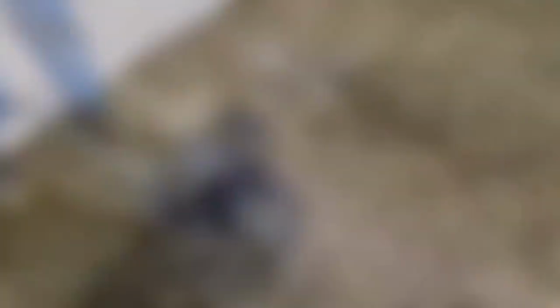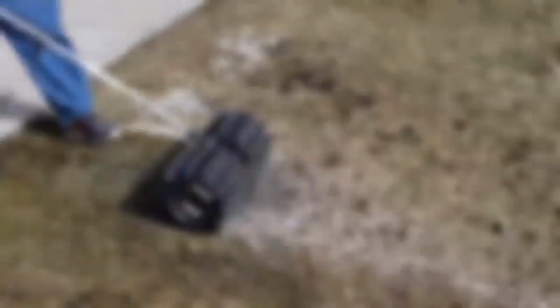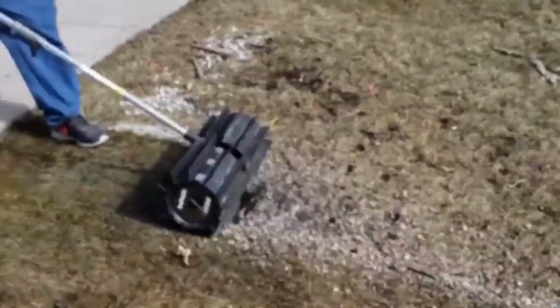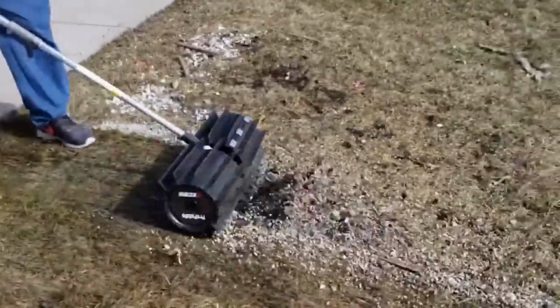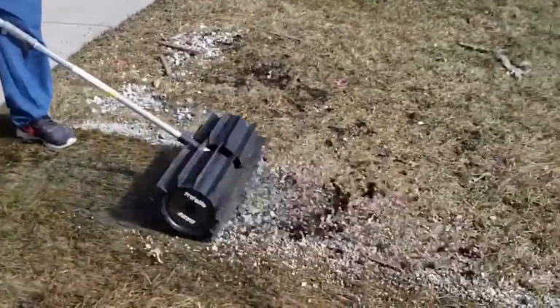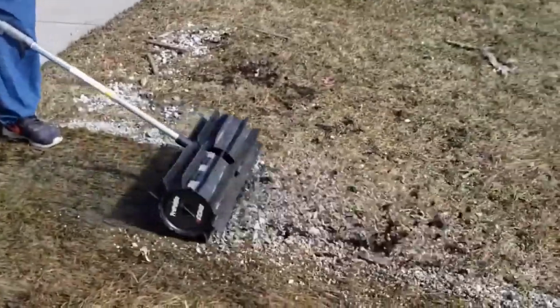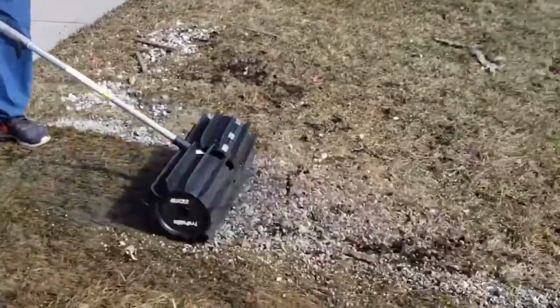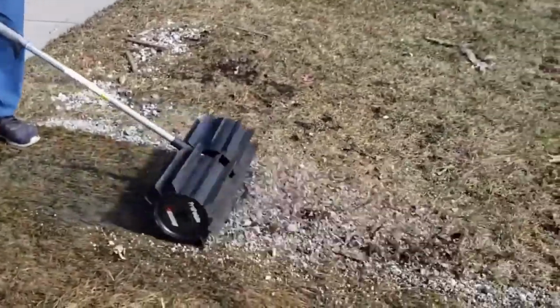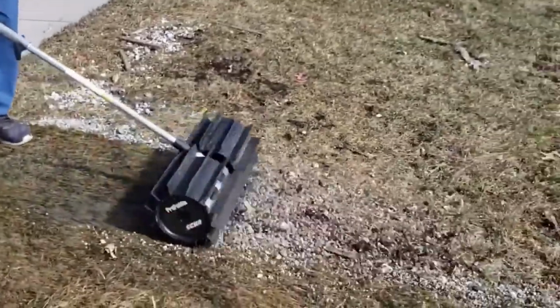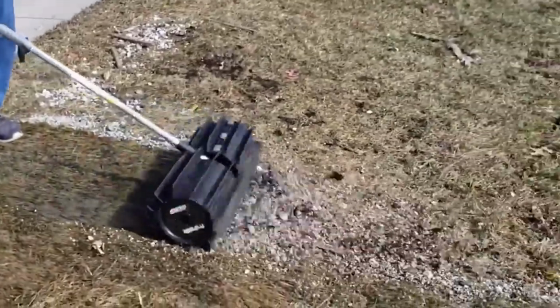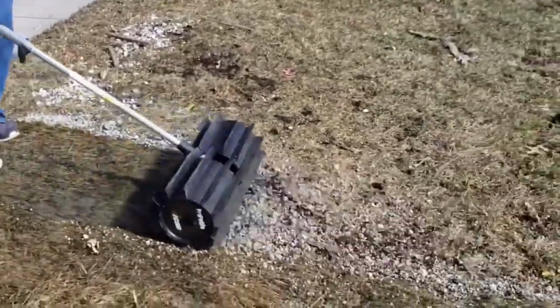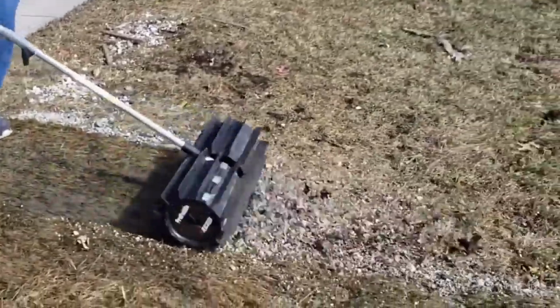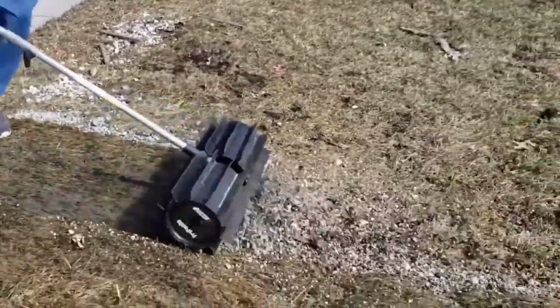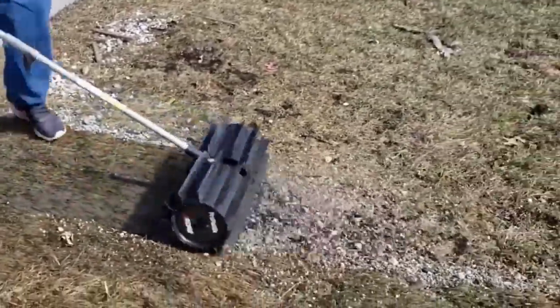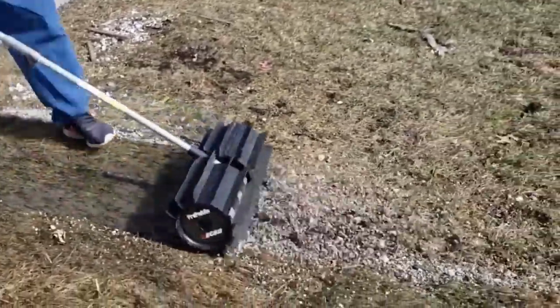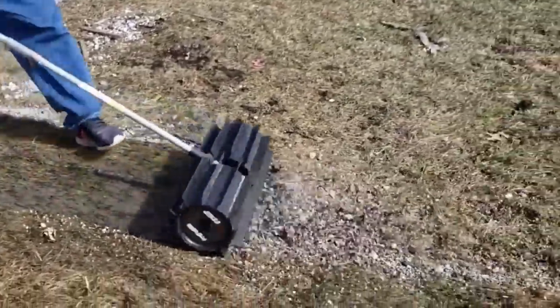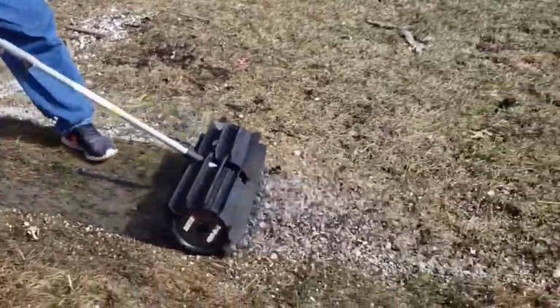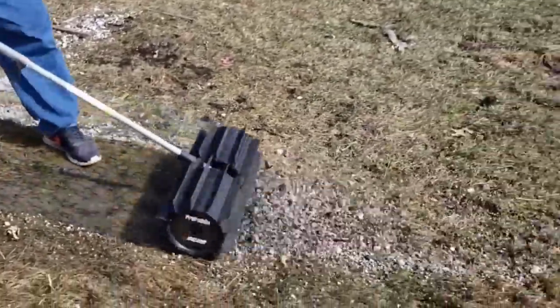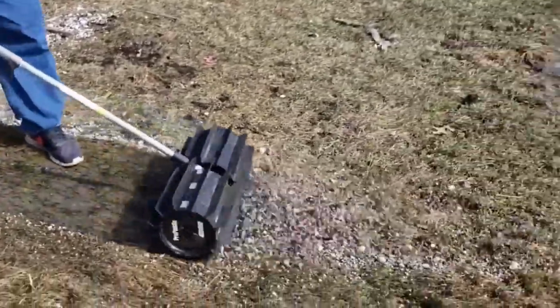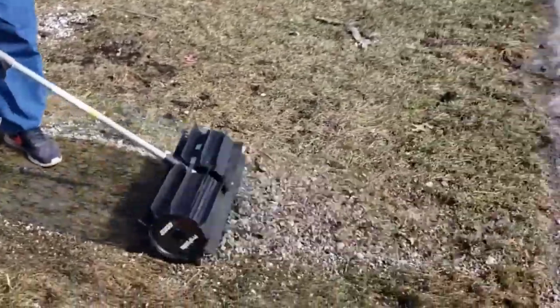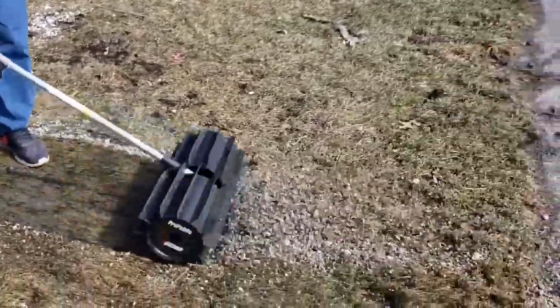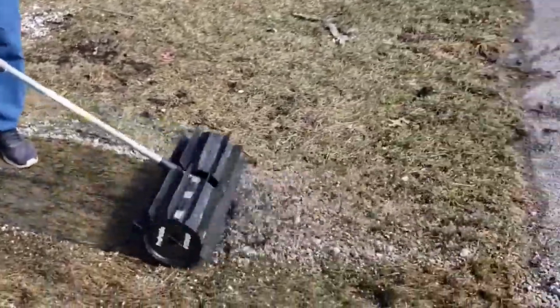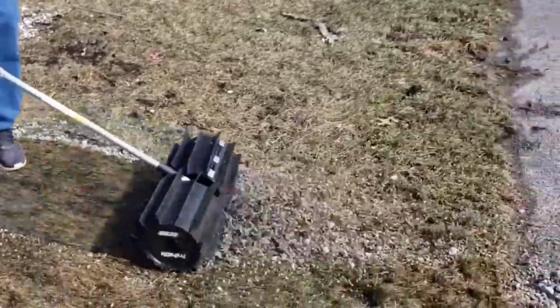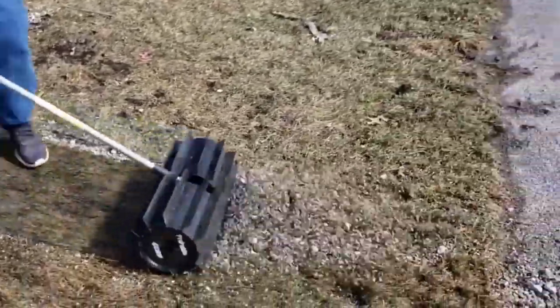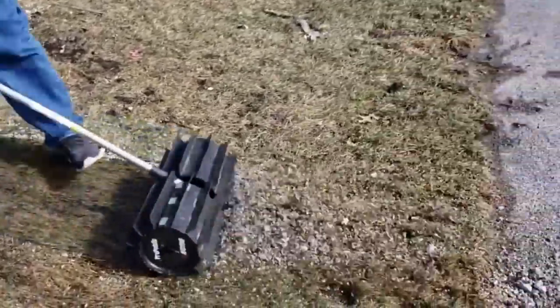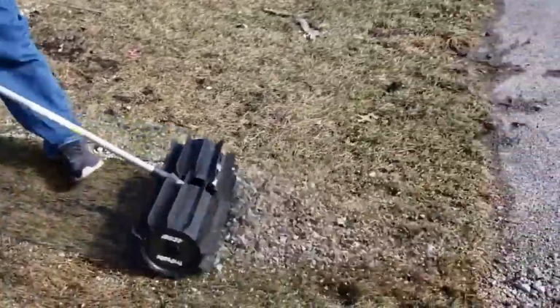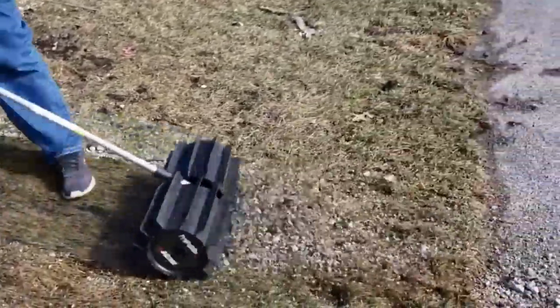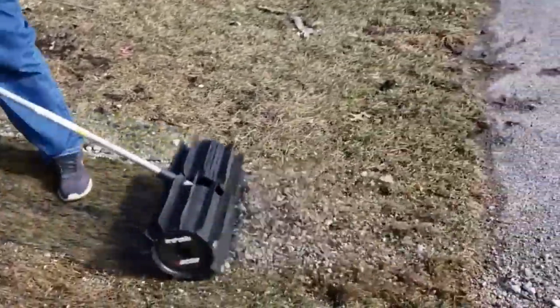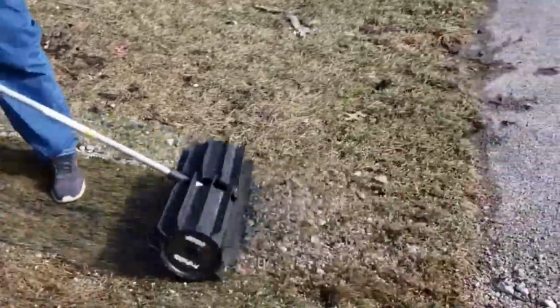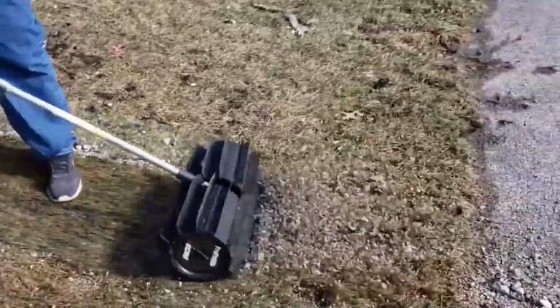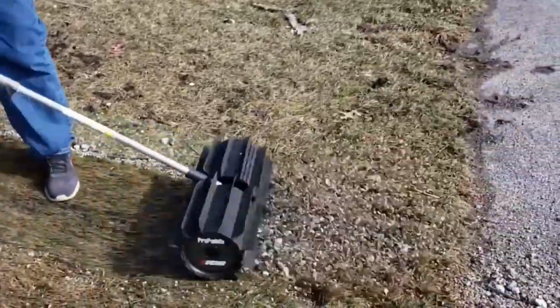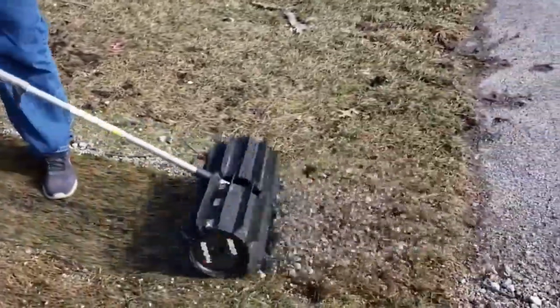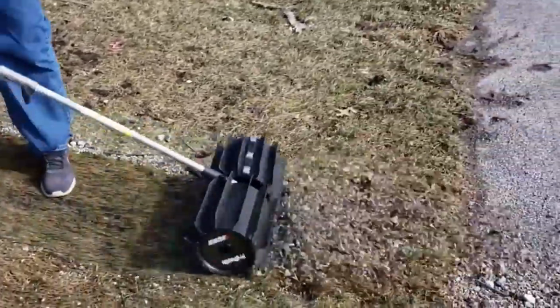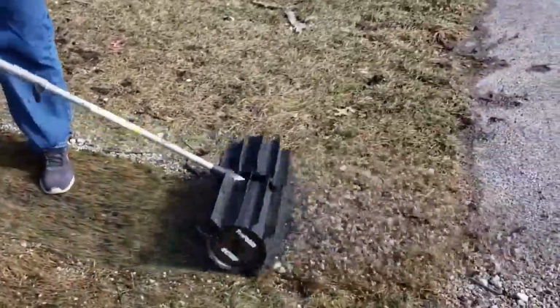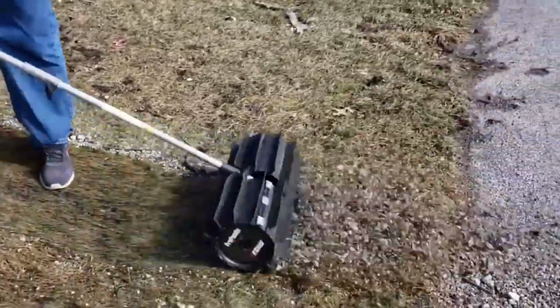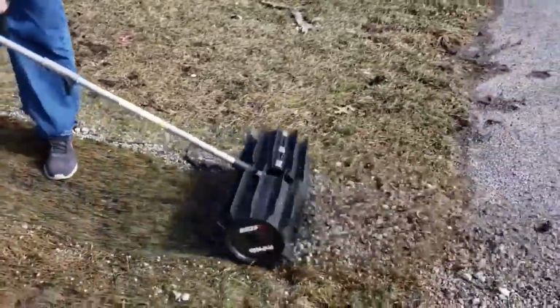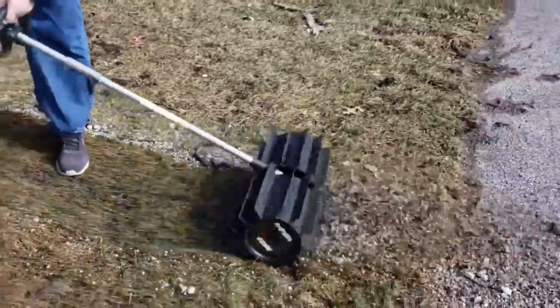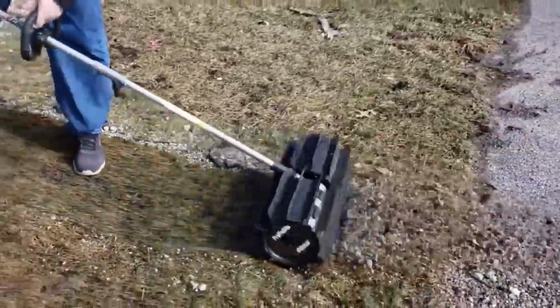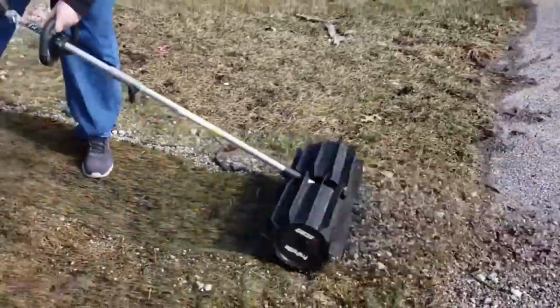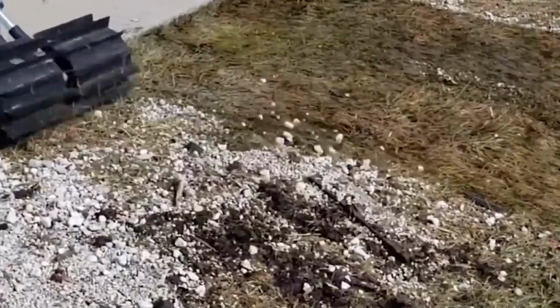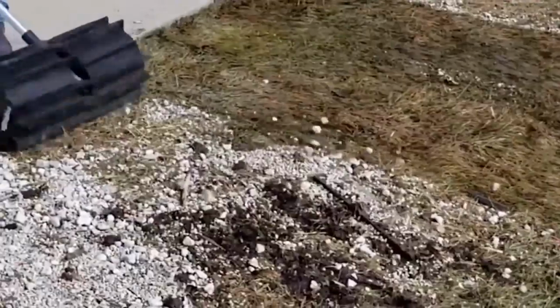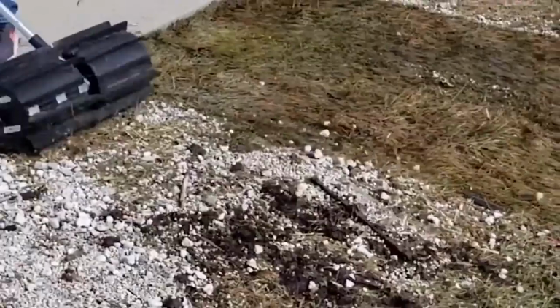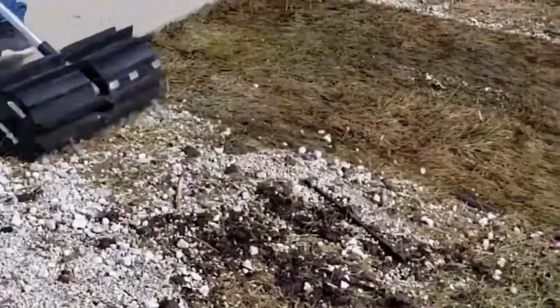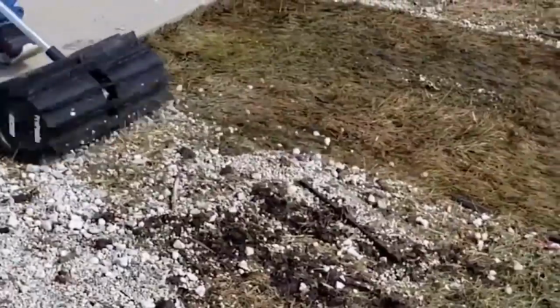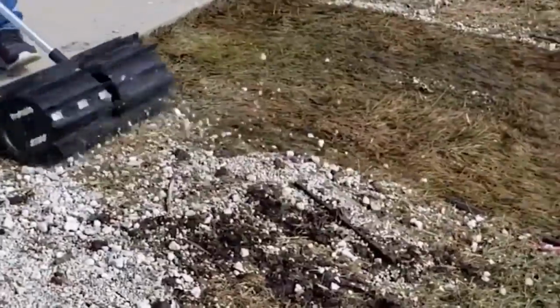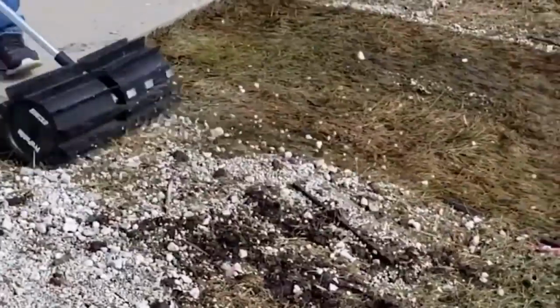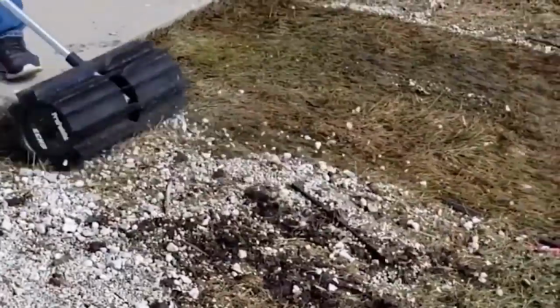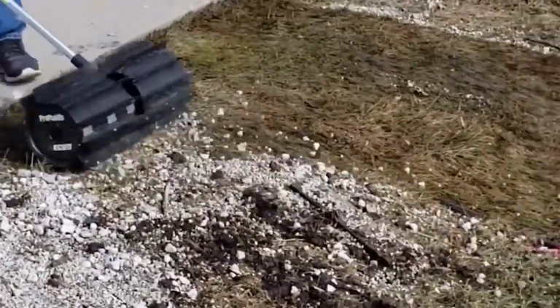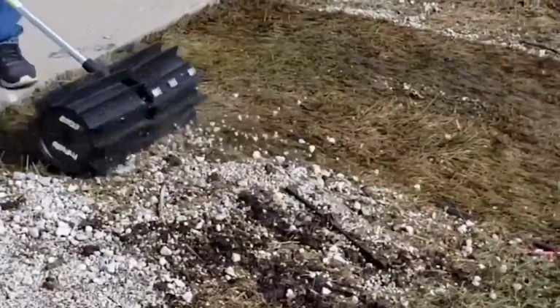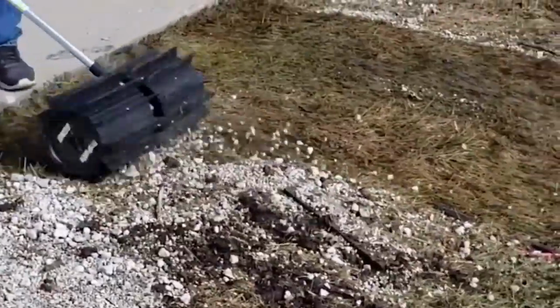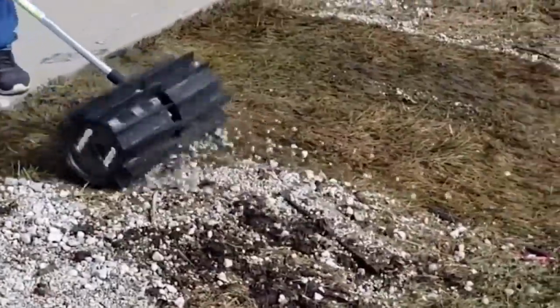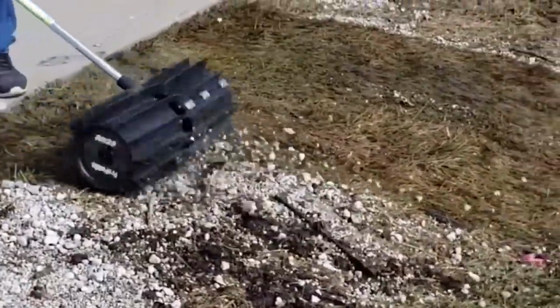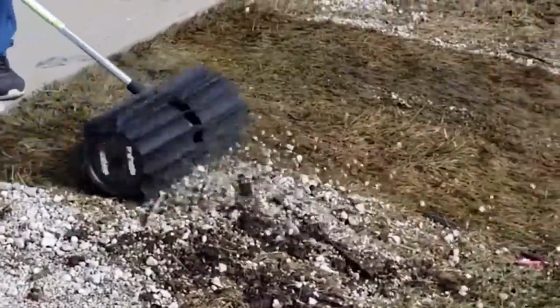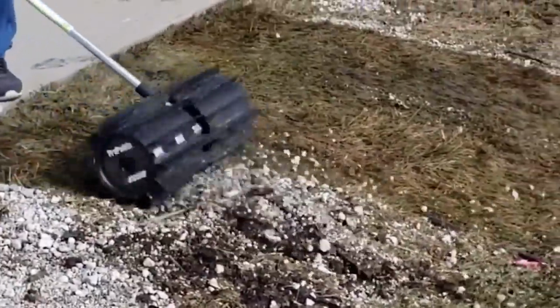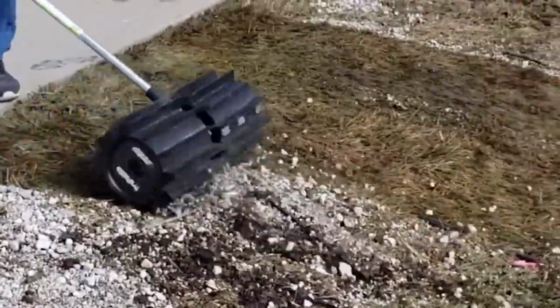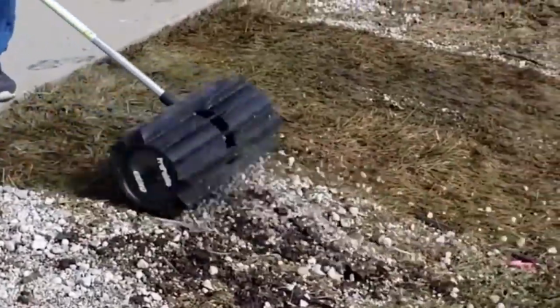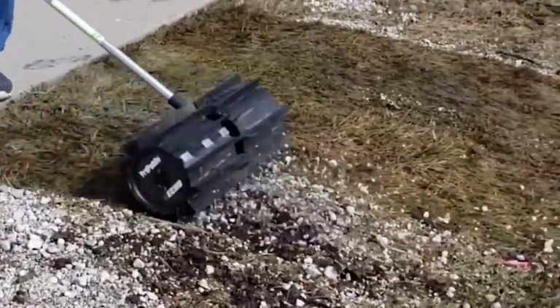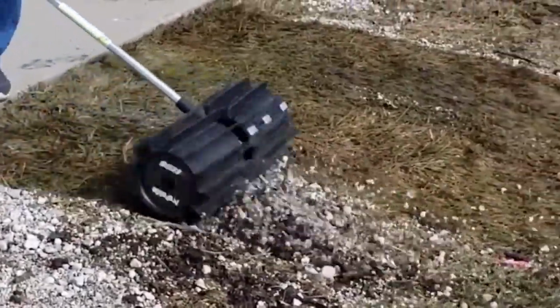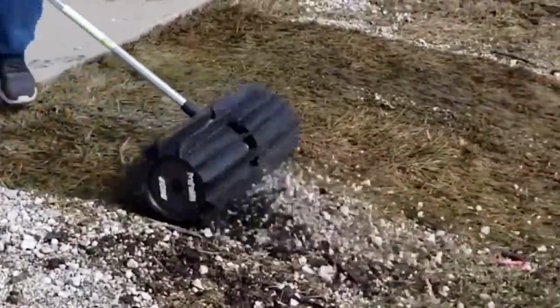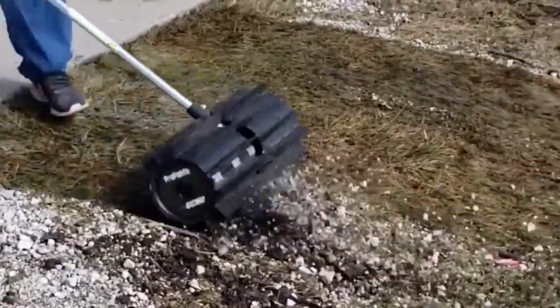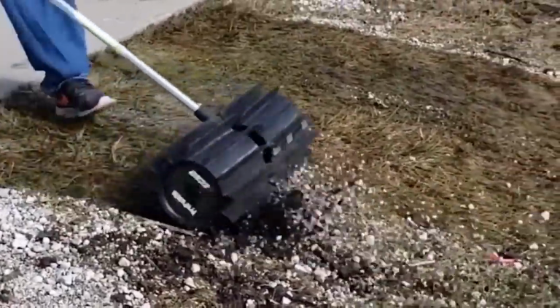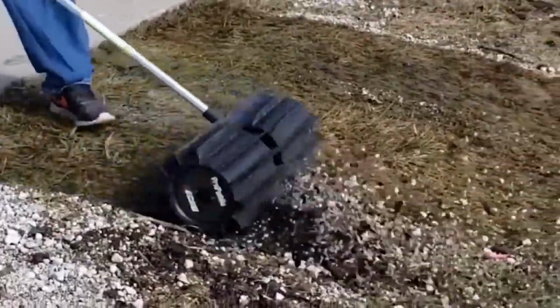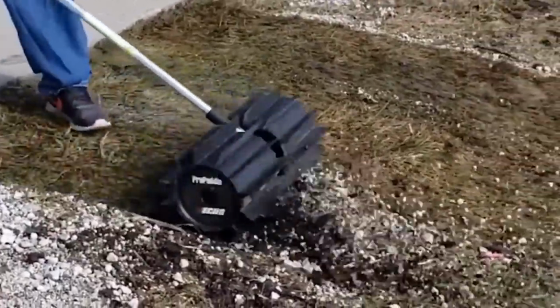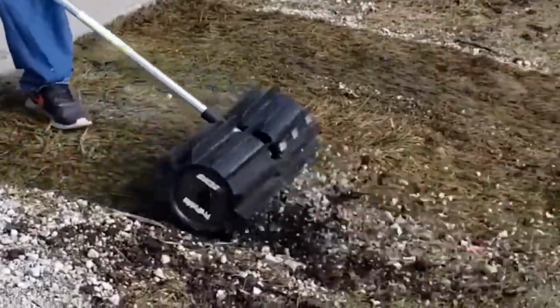An additional advantage is its large working width of 55 cm. Interestingly, it can also be used with a garden trimmer.